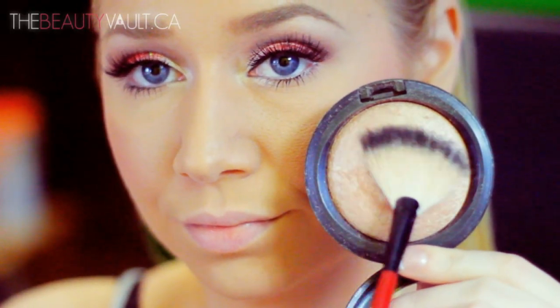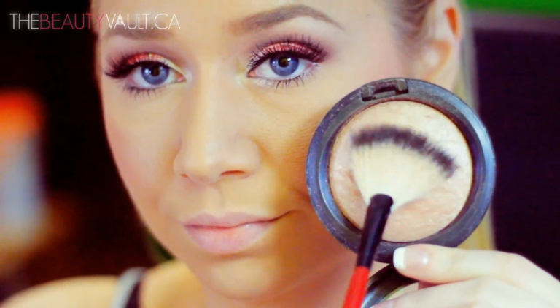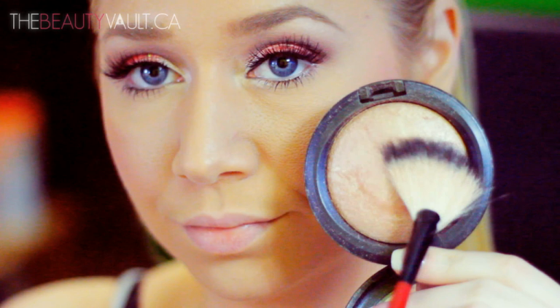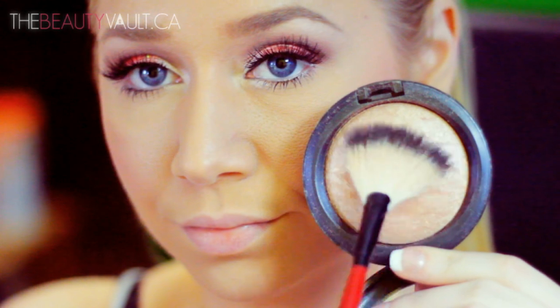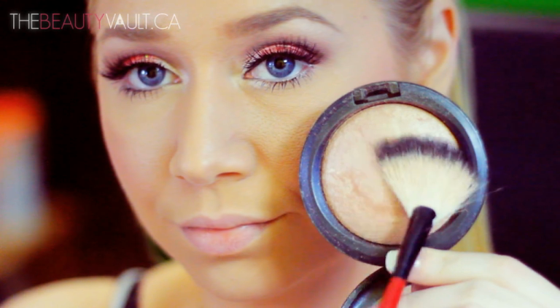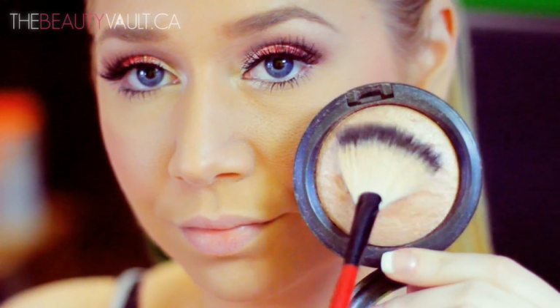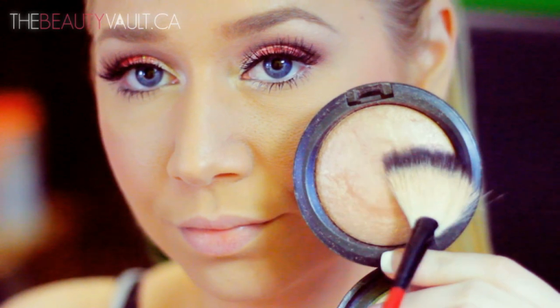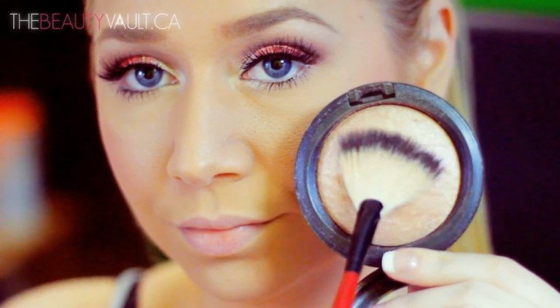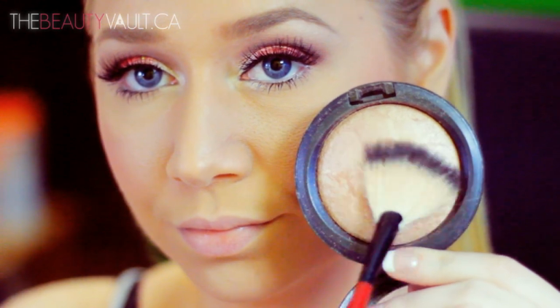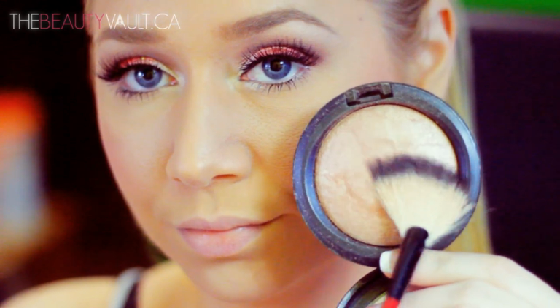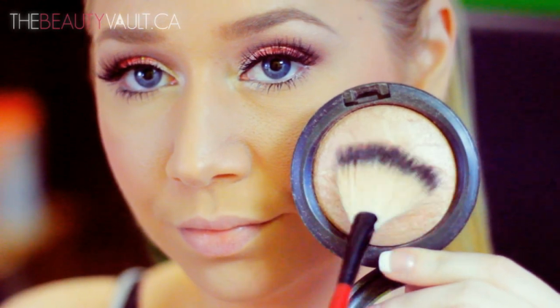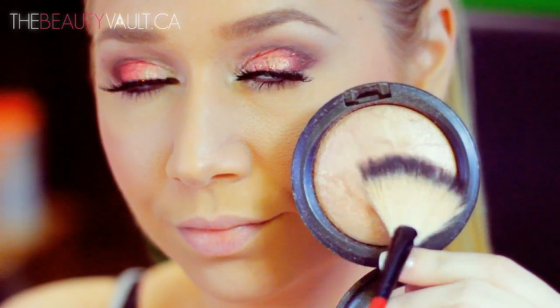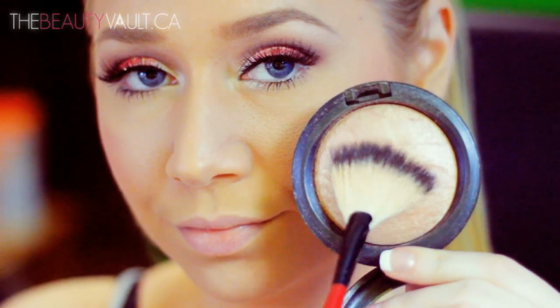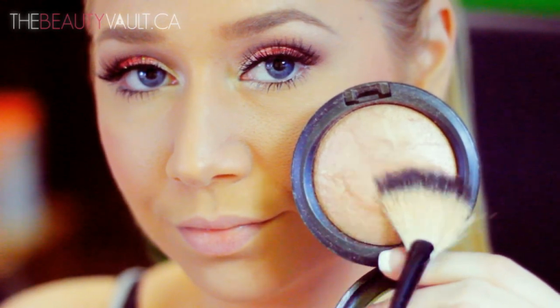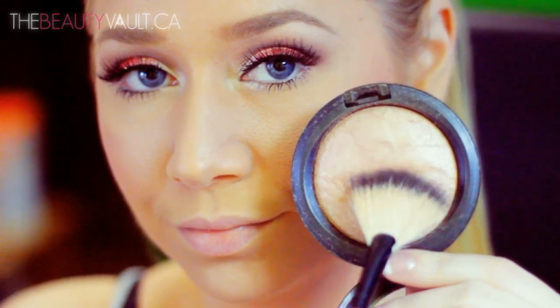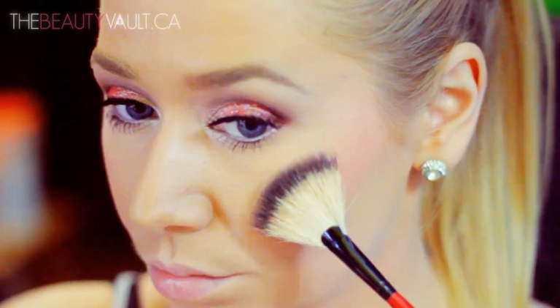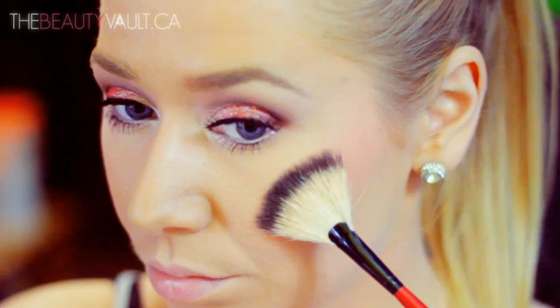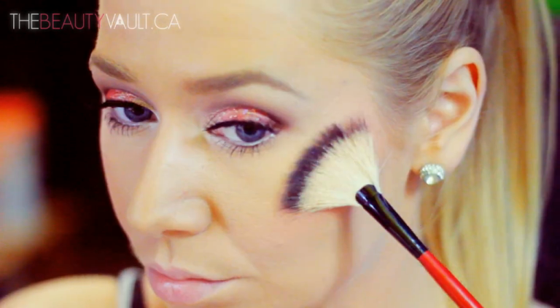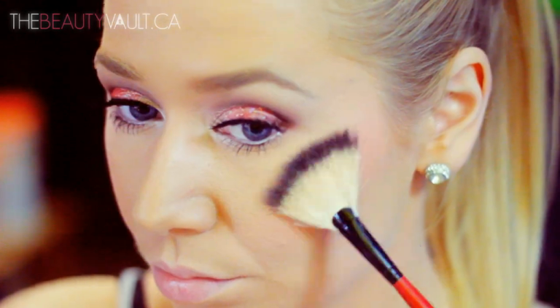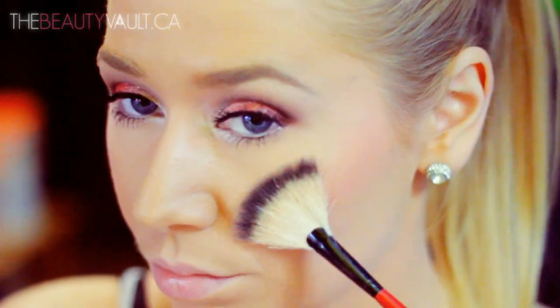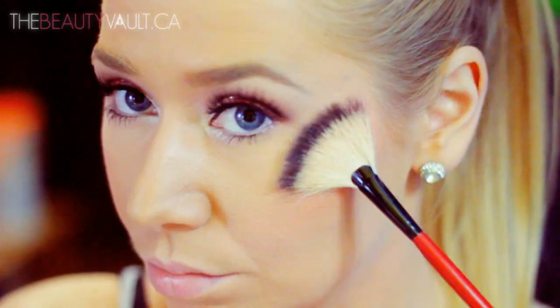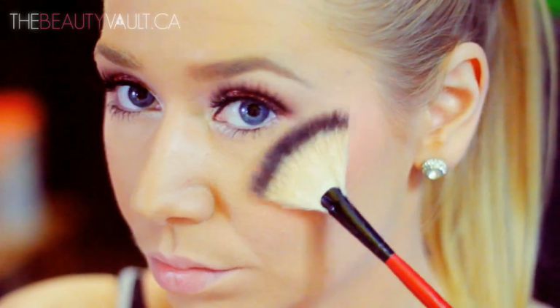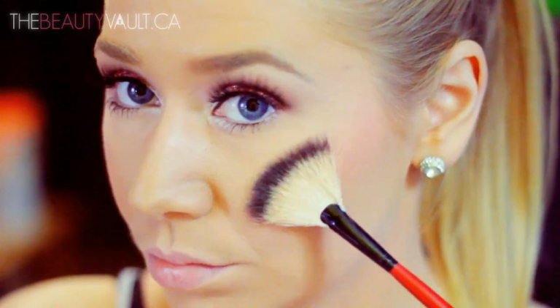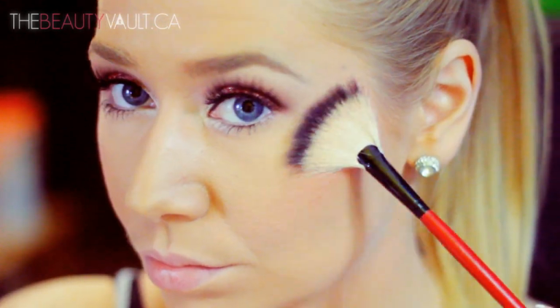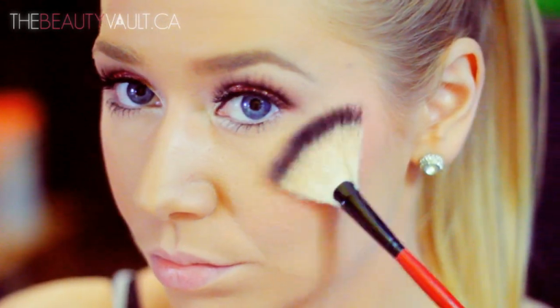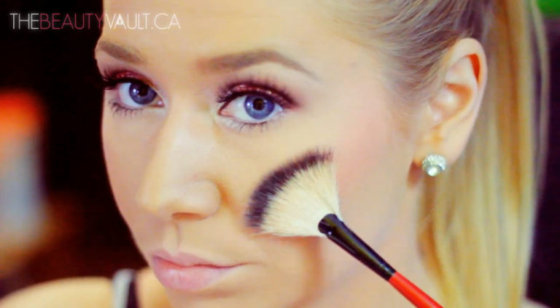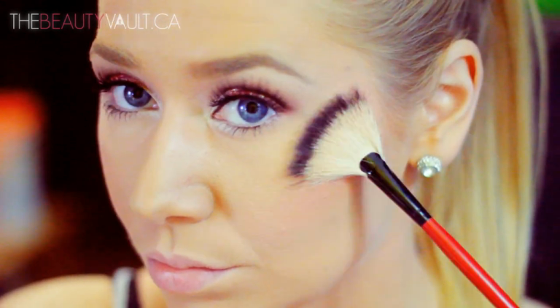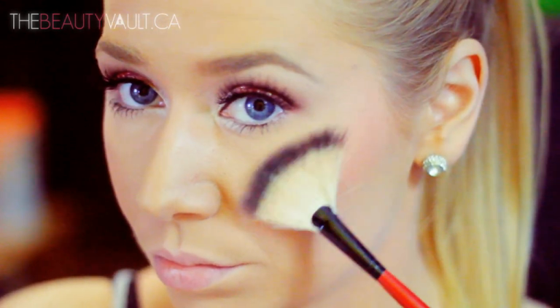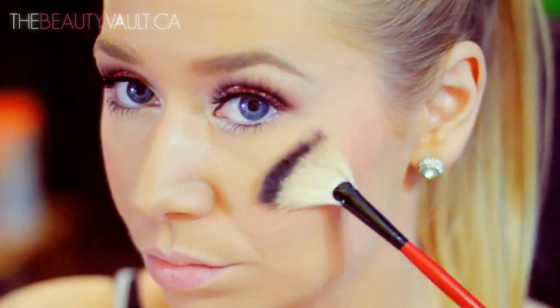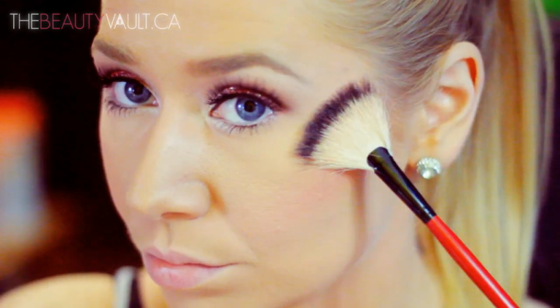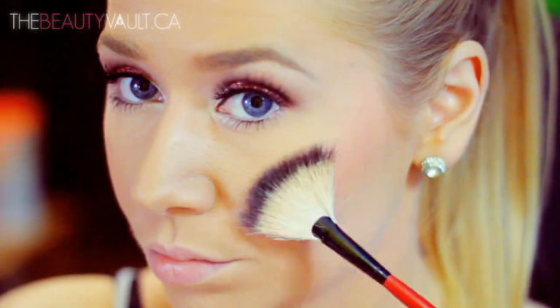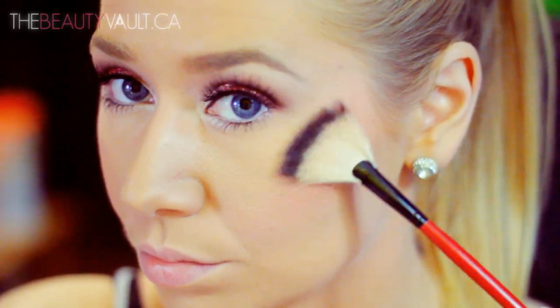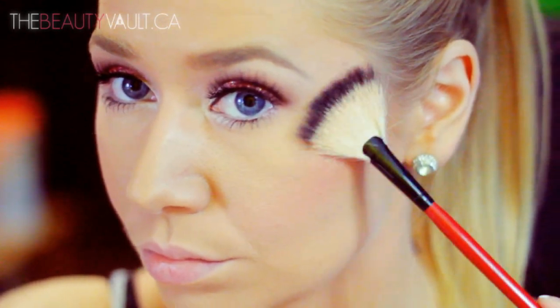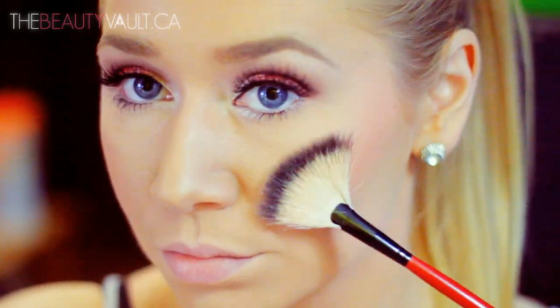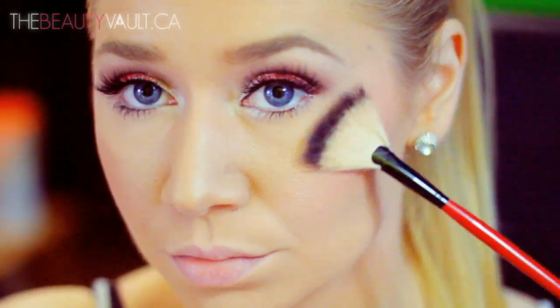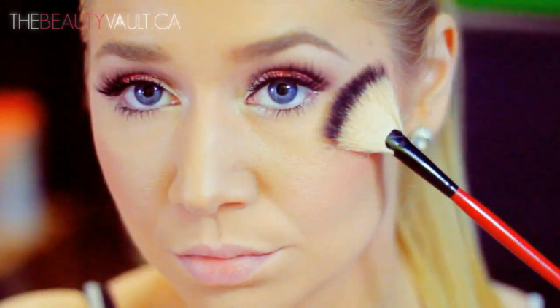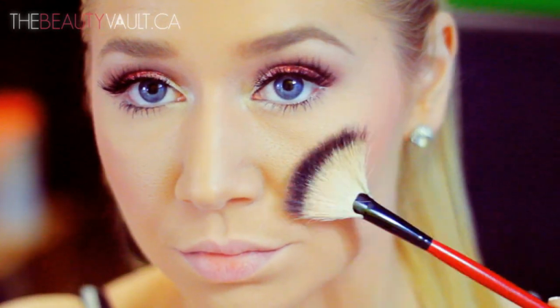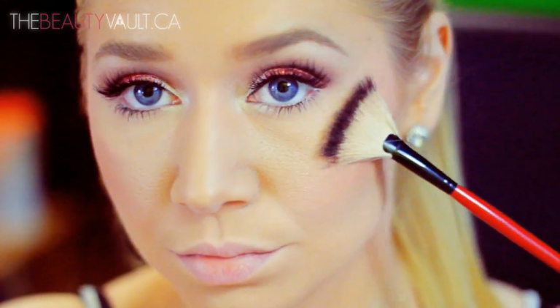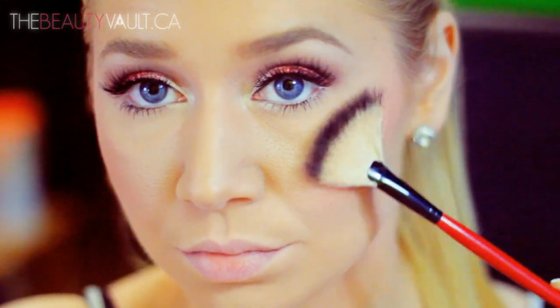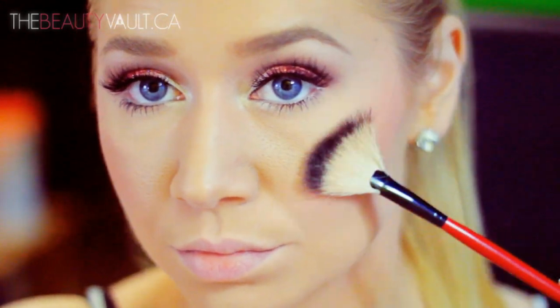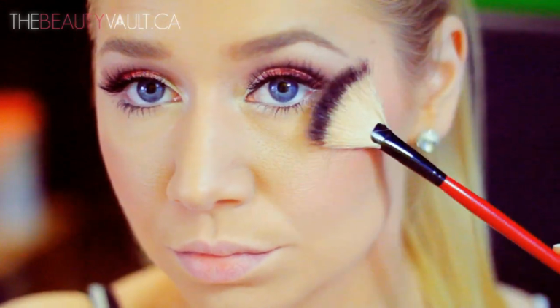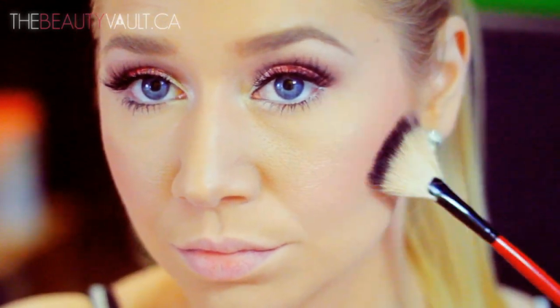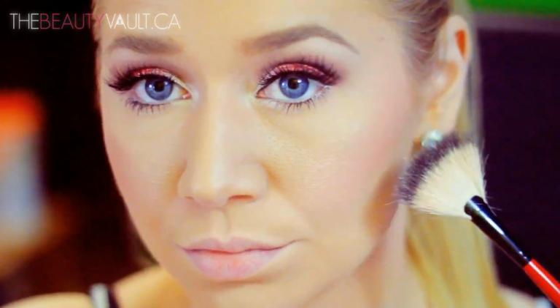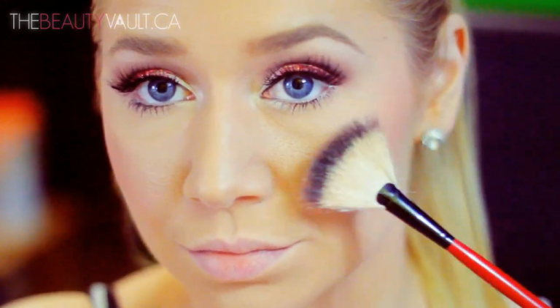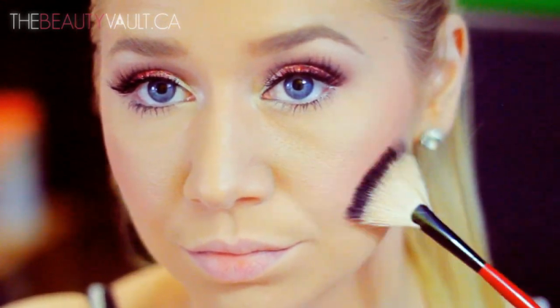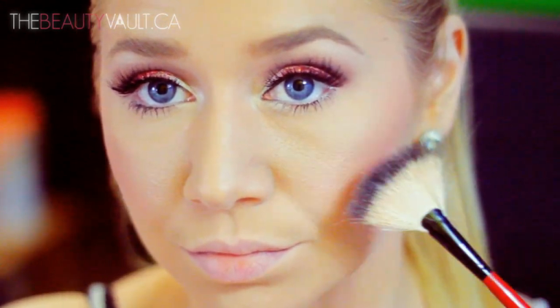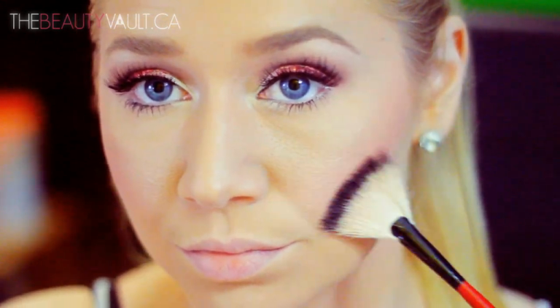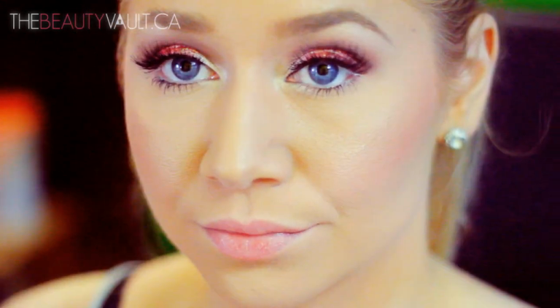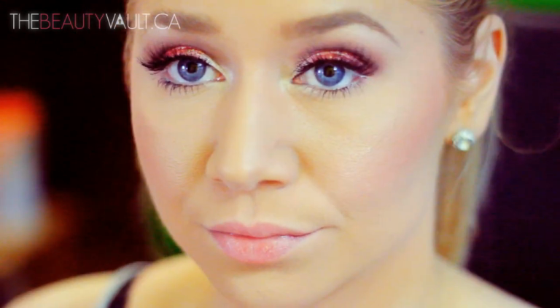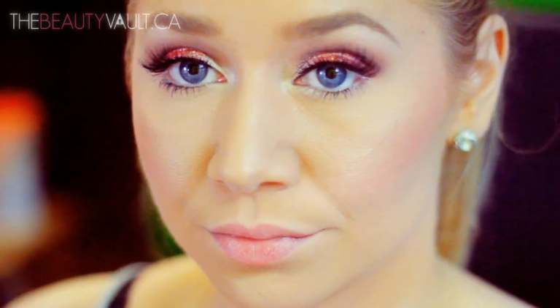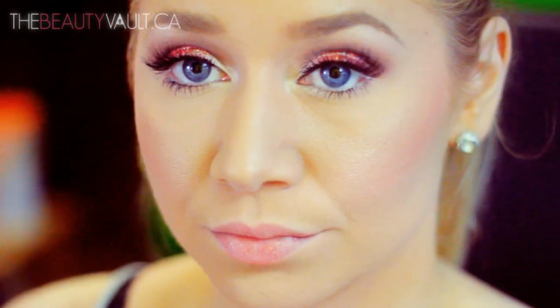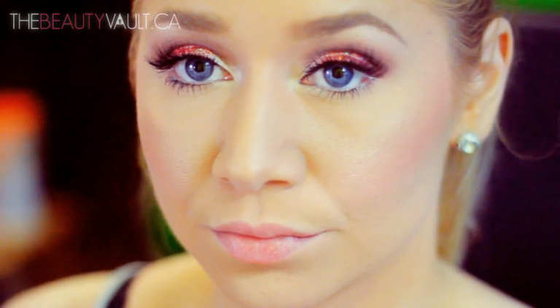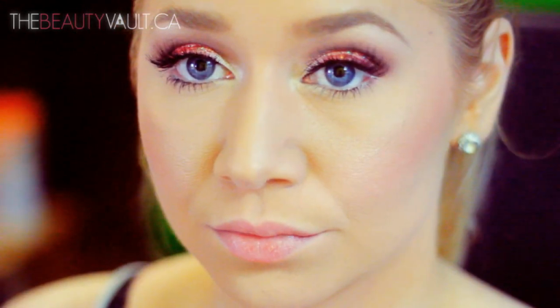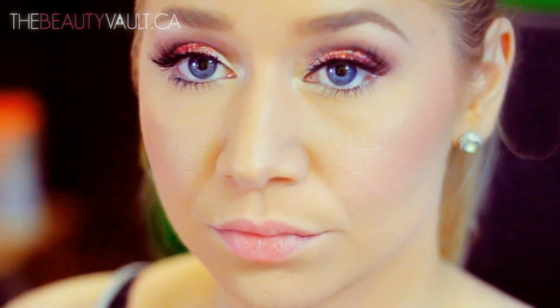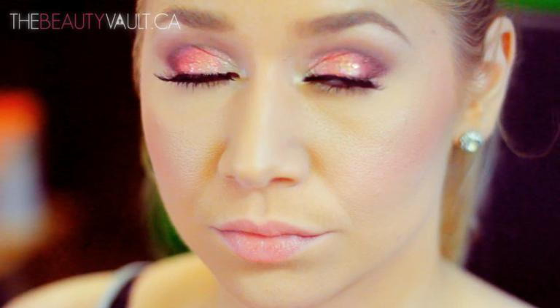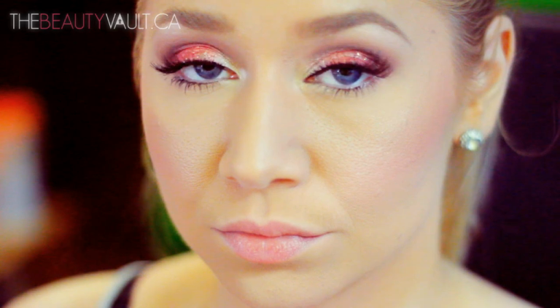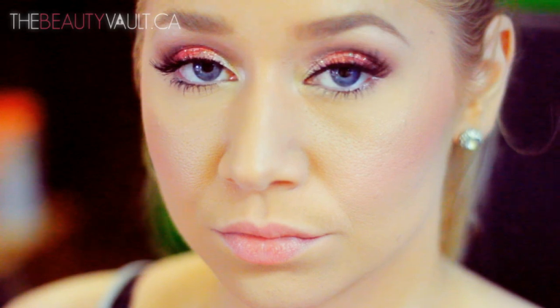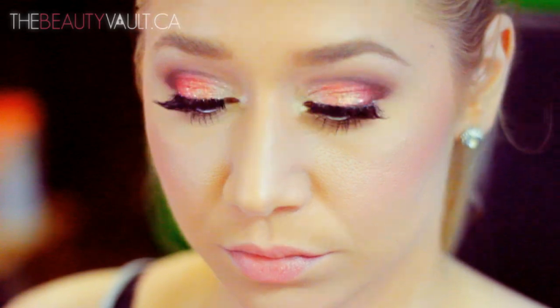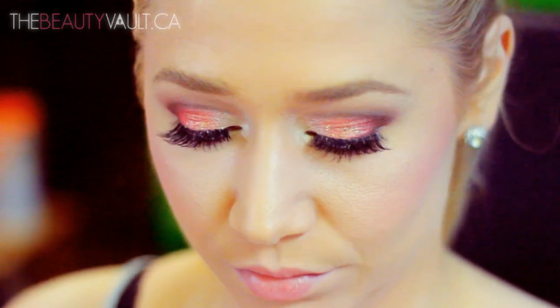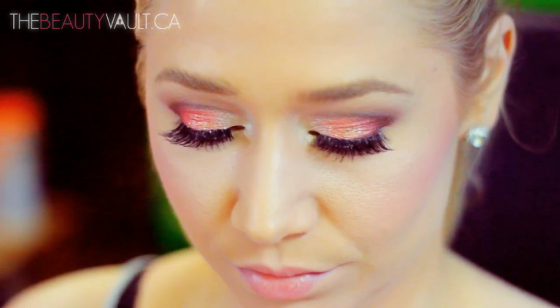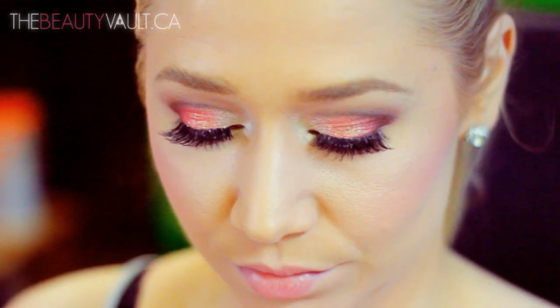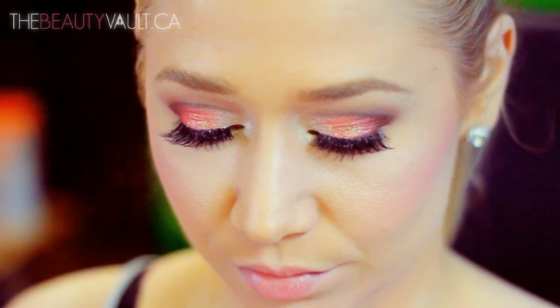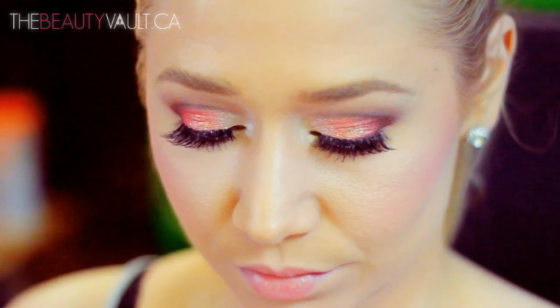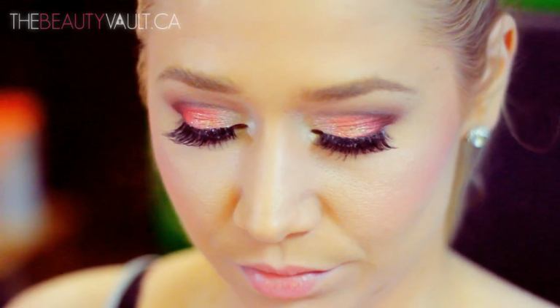For highlight today, I'm using MAC's Mineralize Skin Finish in Soft and Gentle, placing that on my cheekbones with a fan brush.